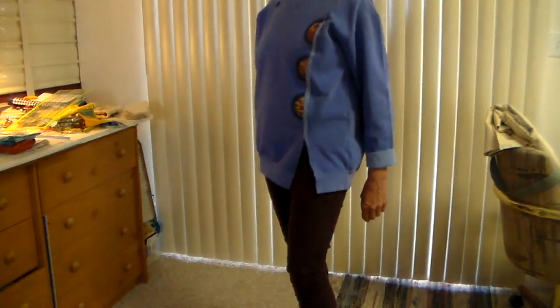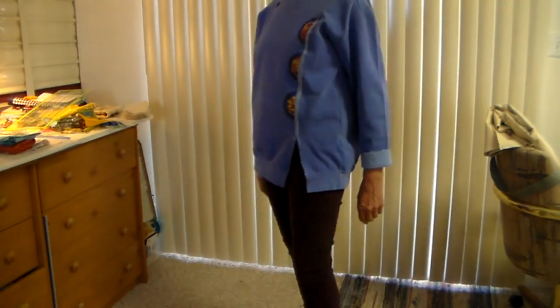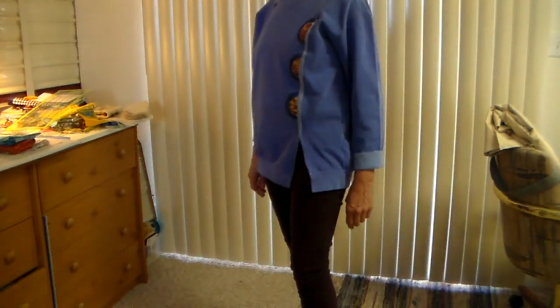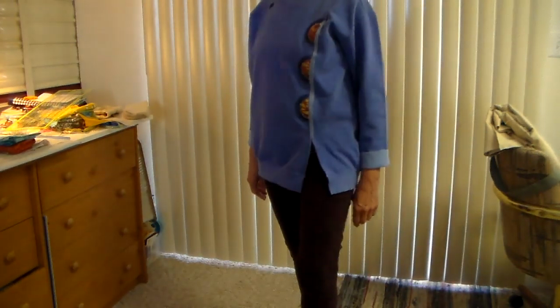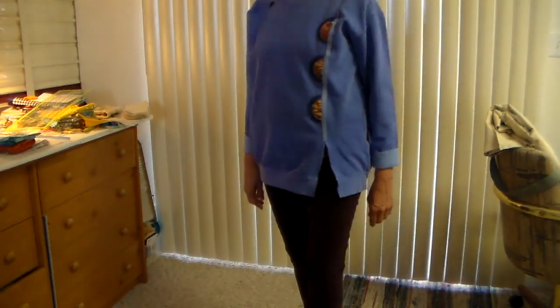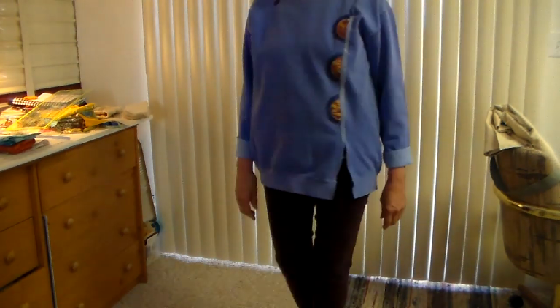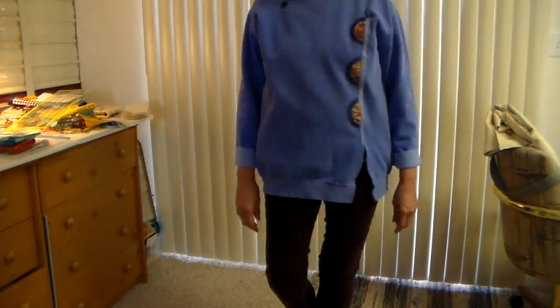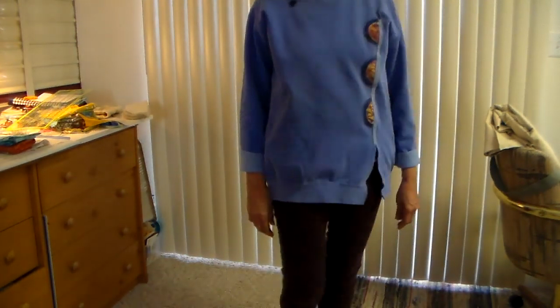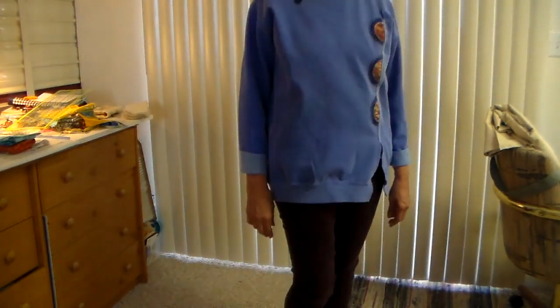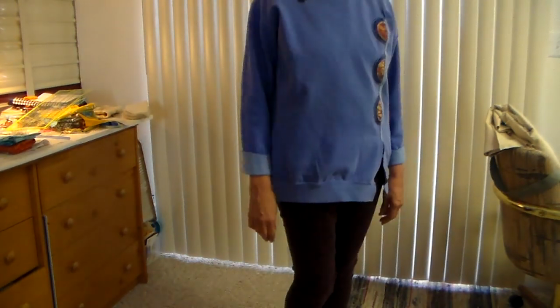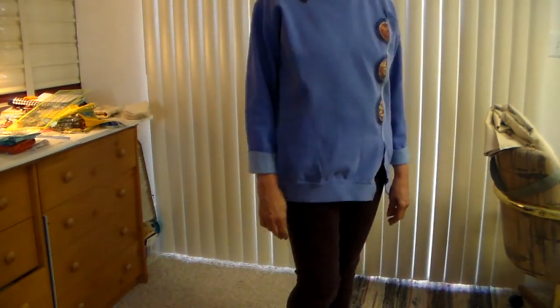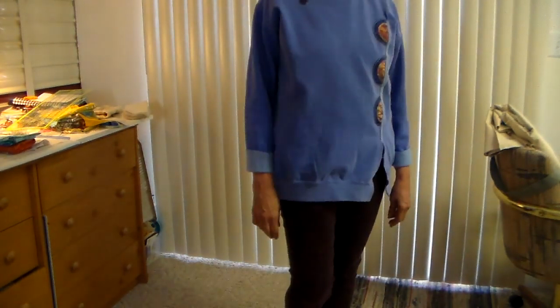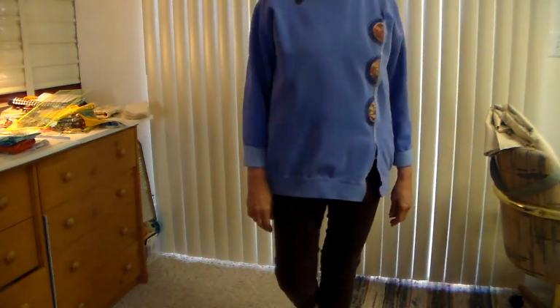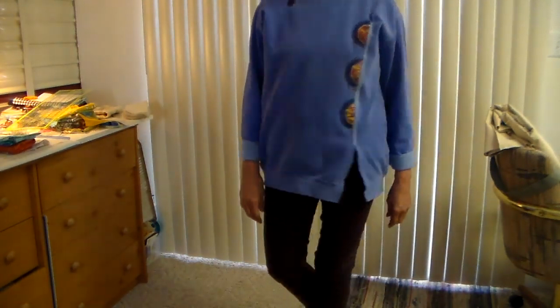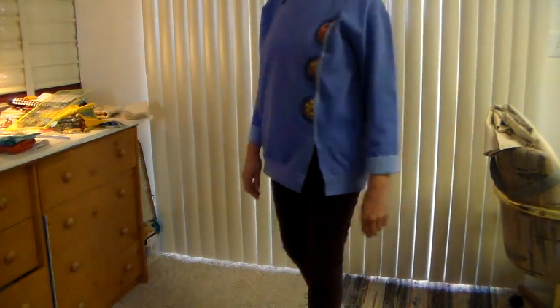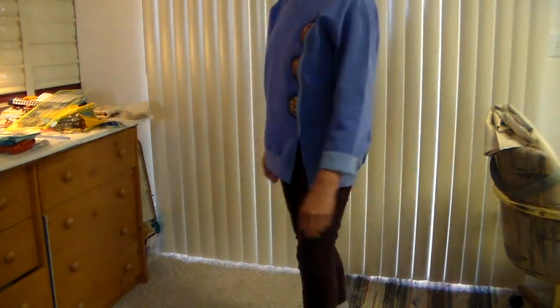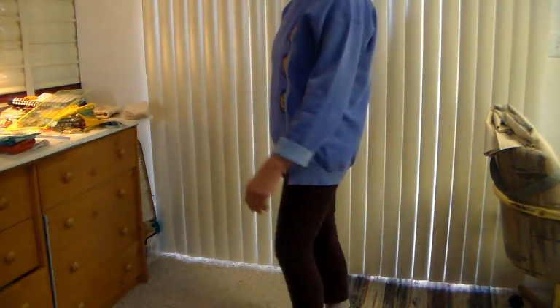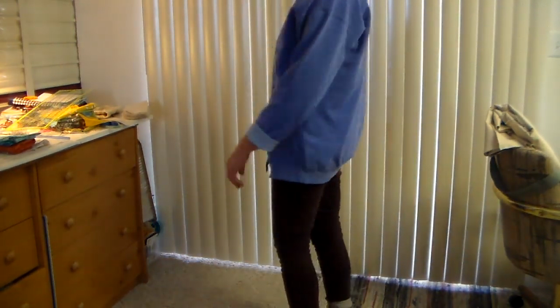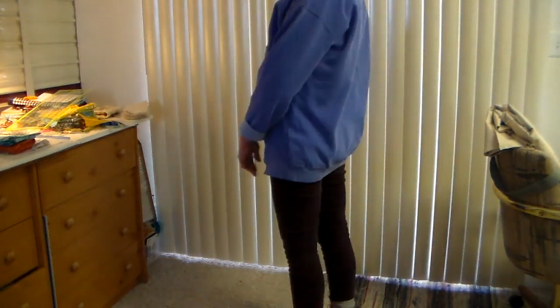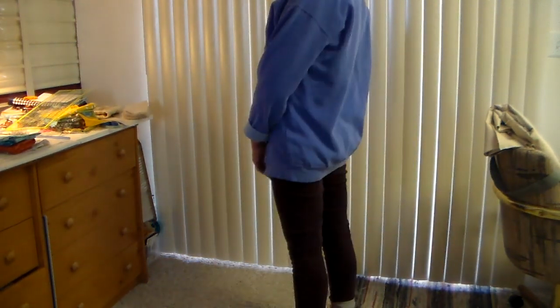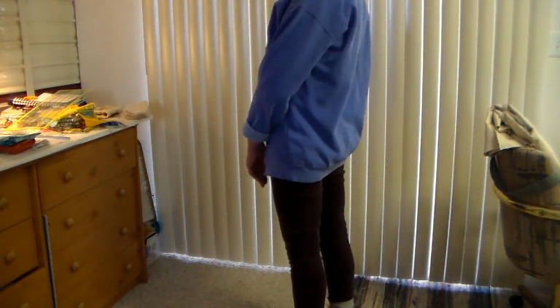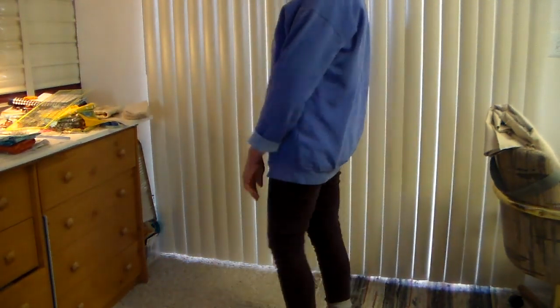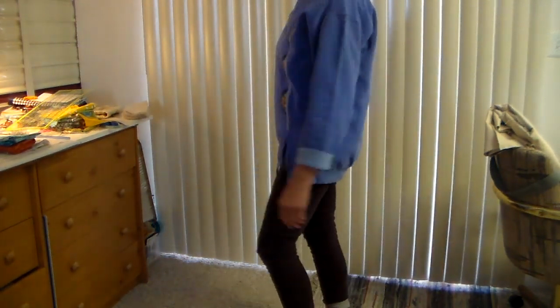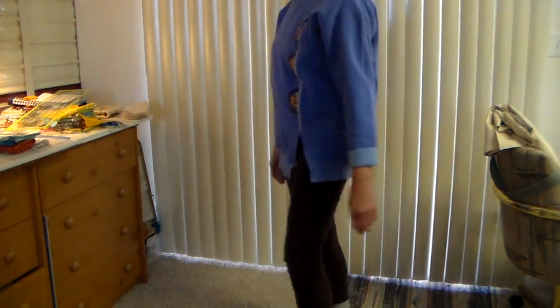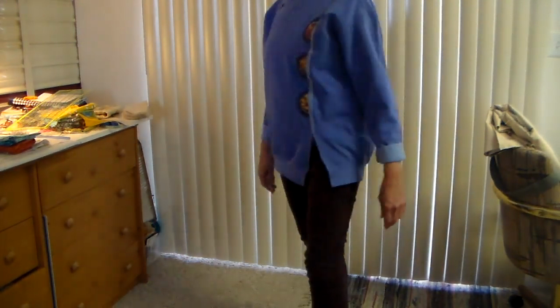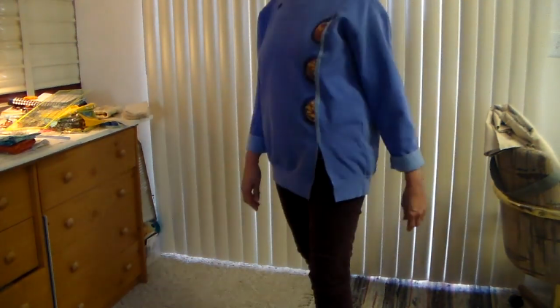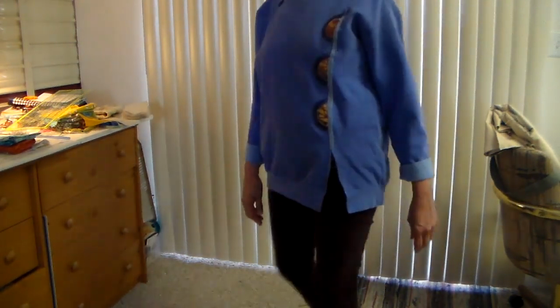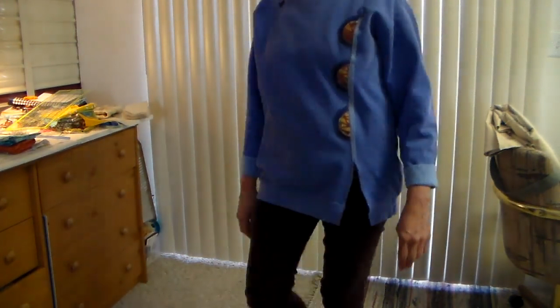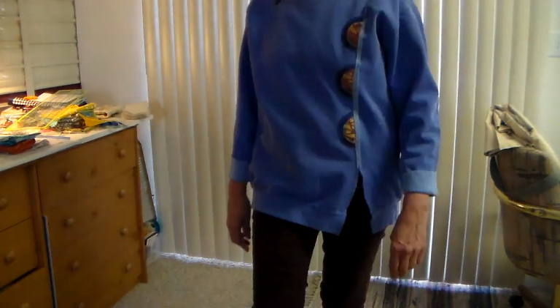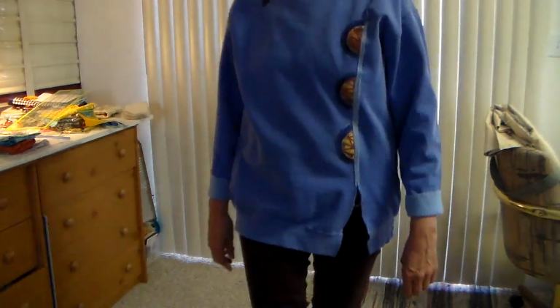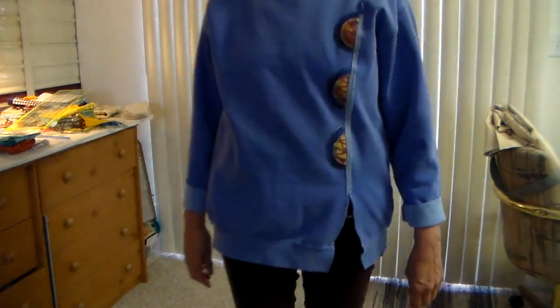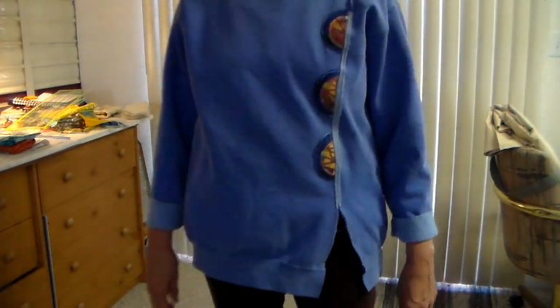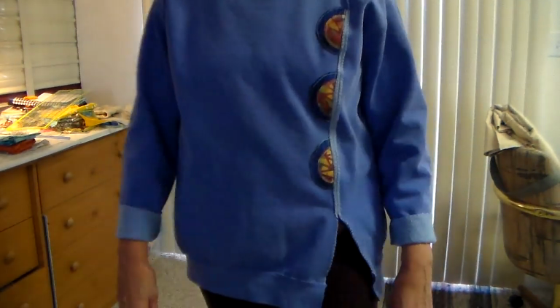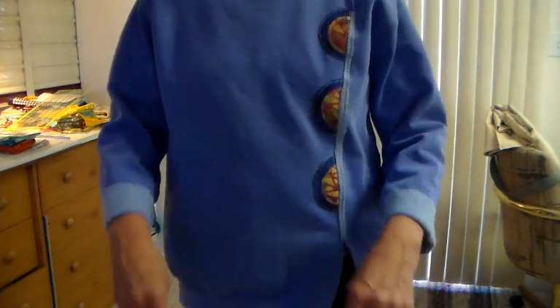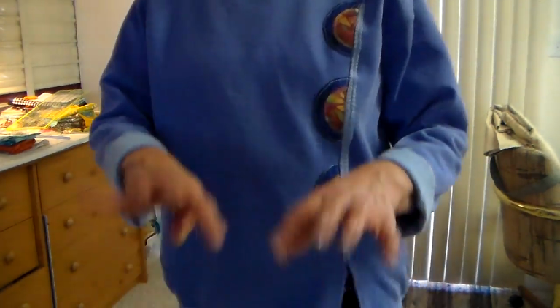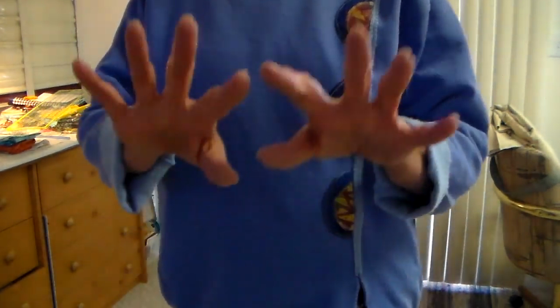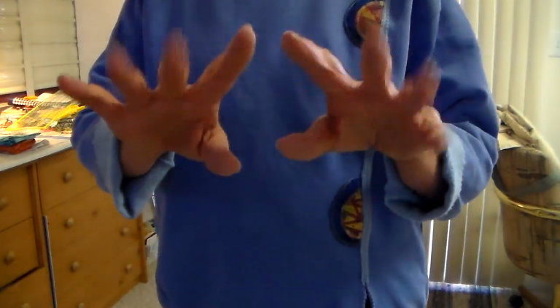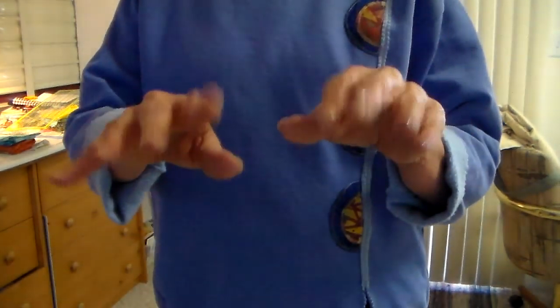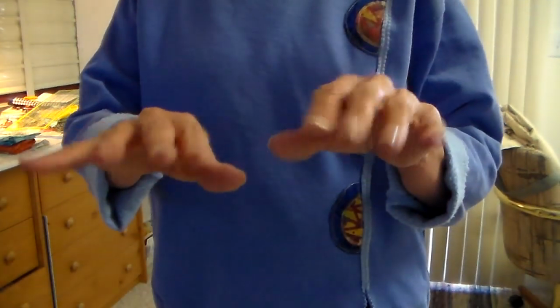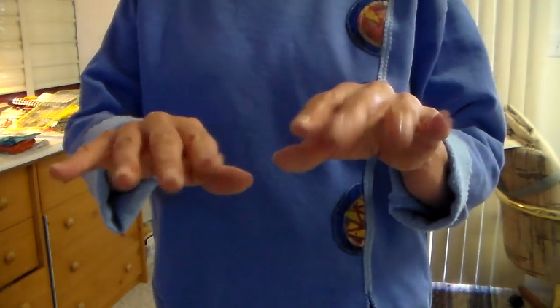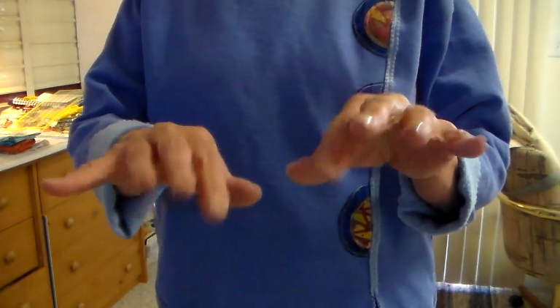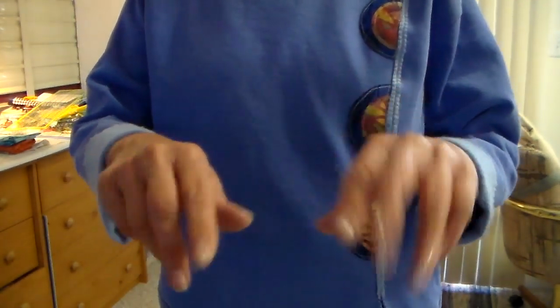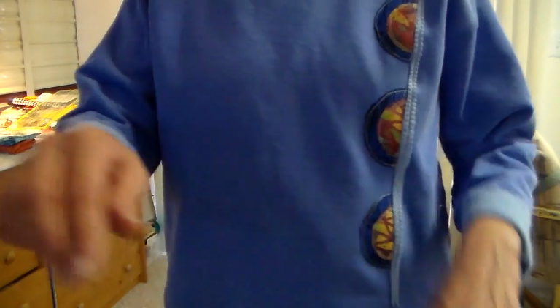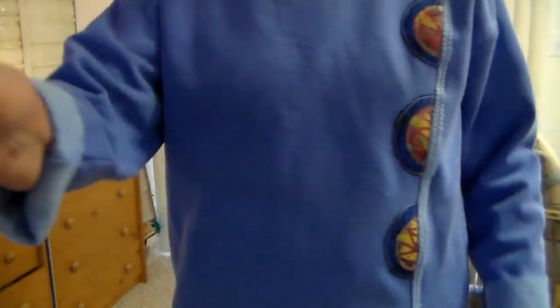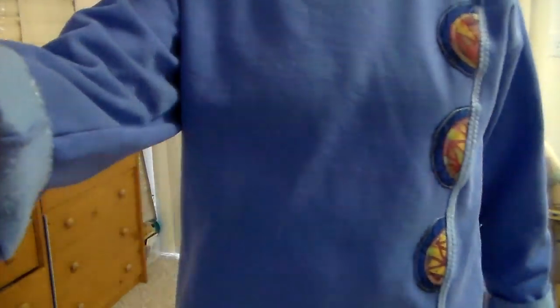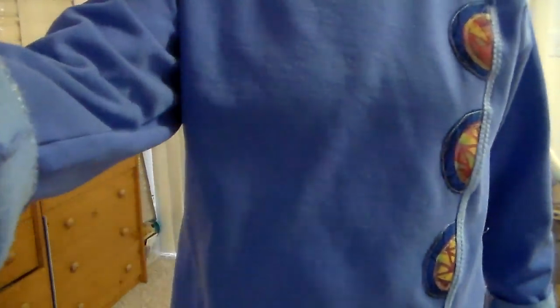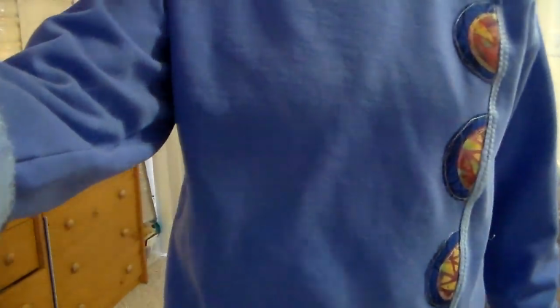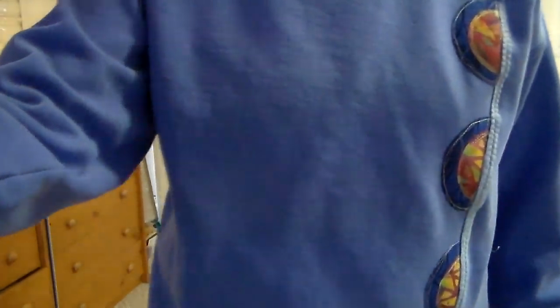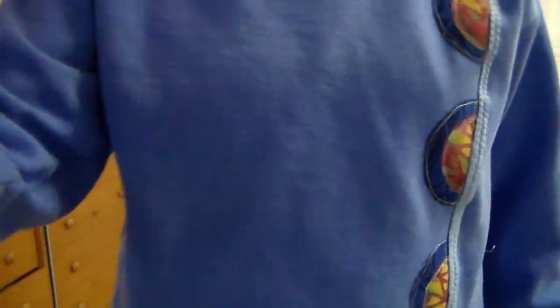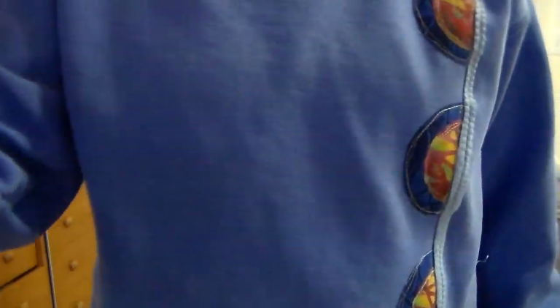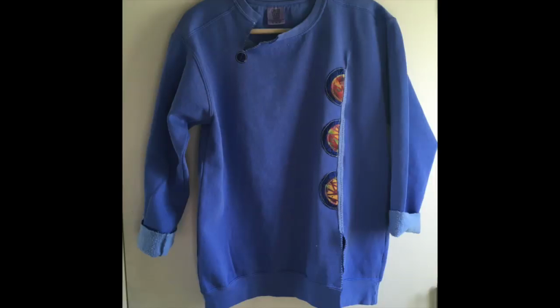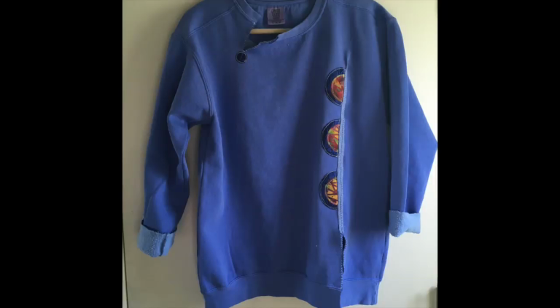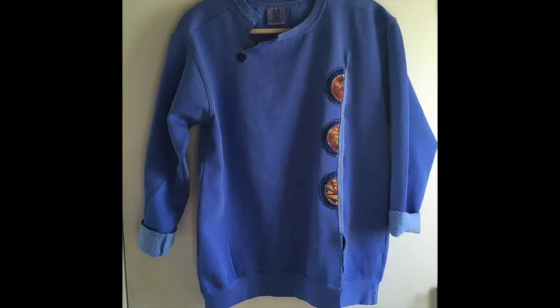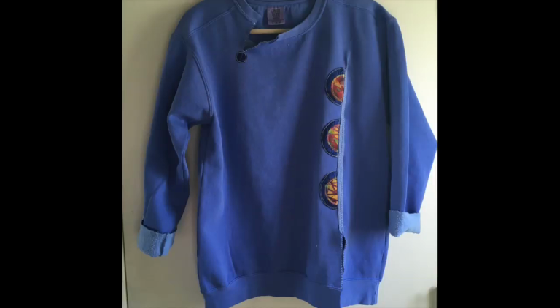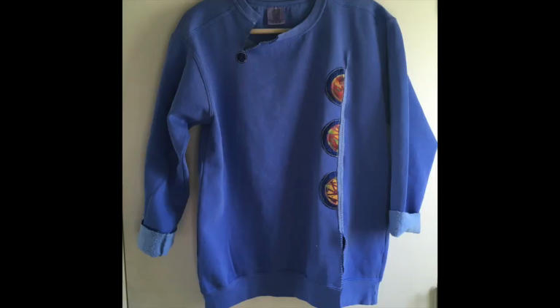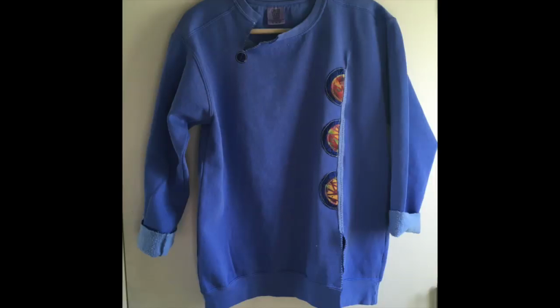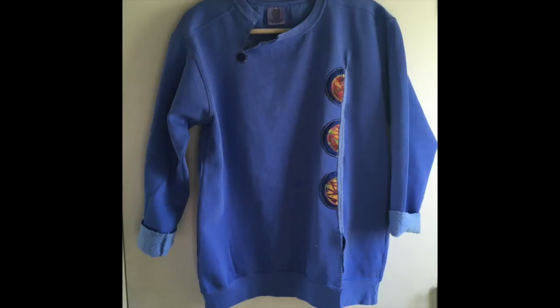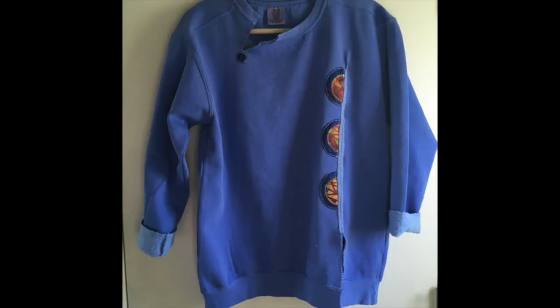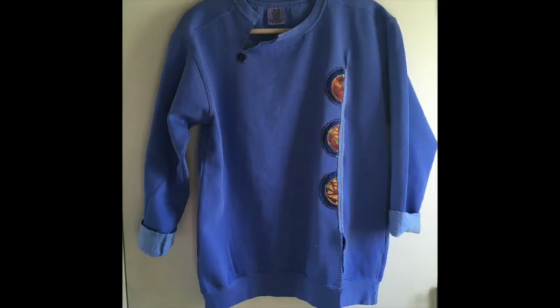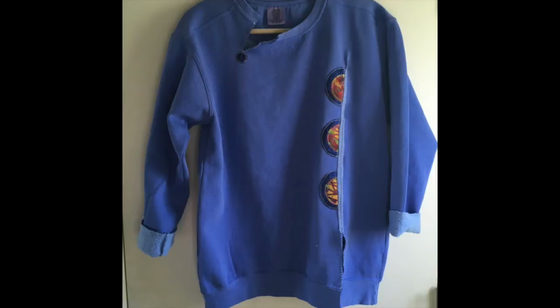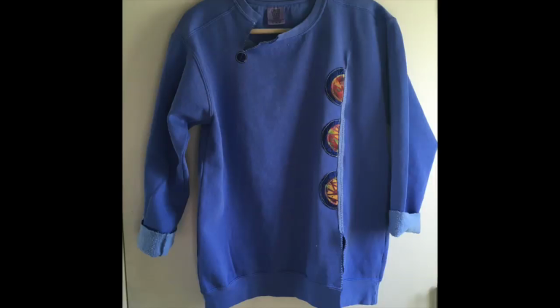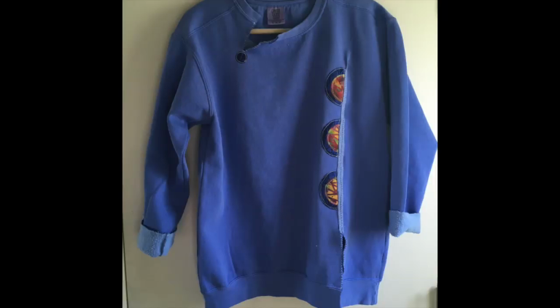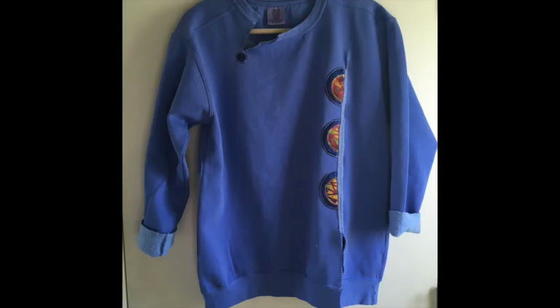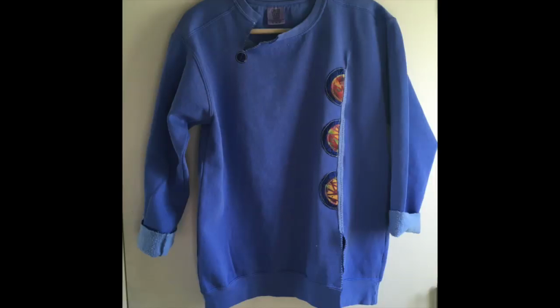And here's what it looks like on! Thank you so much everybody who has joined me today — this was a quick one. Bye for now!